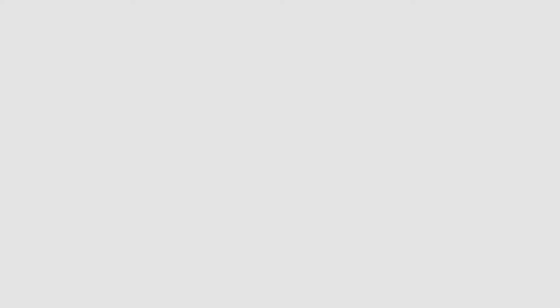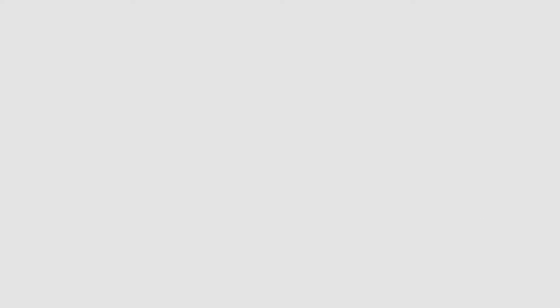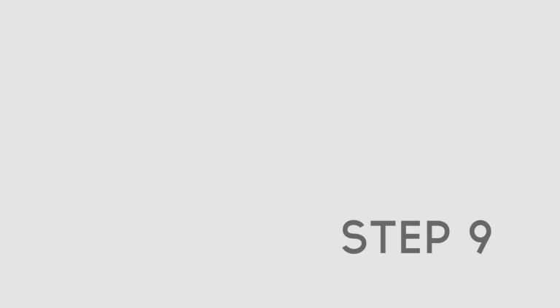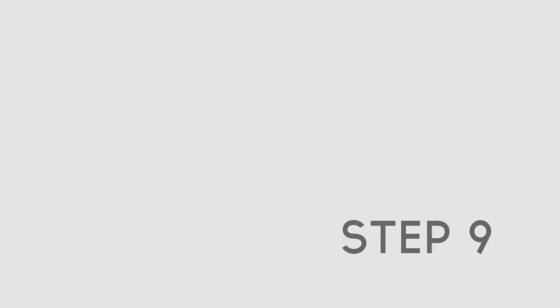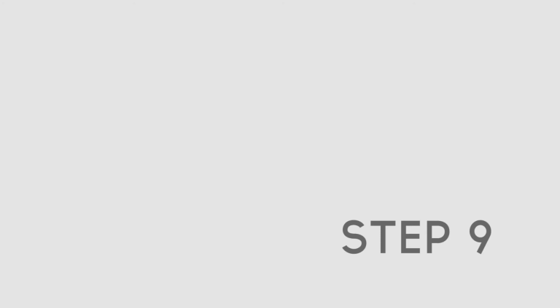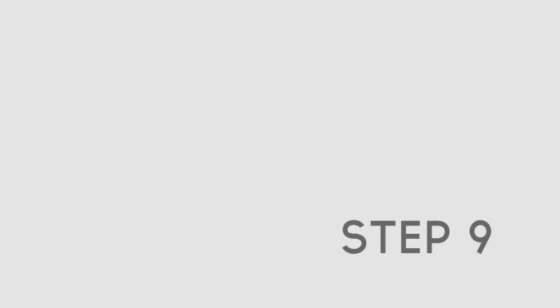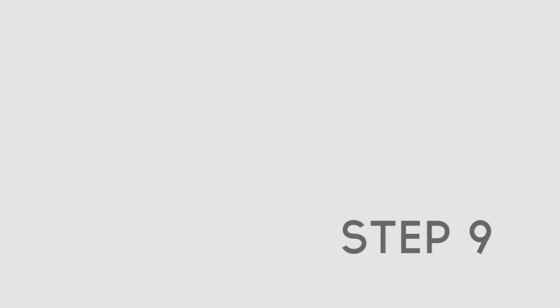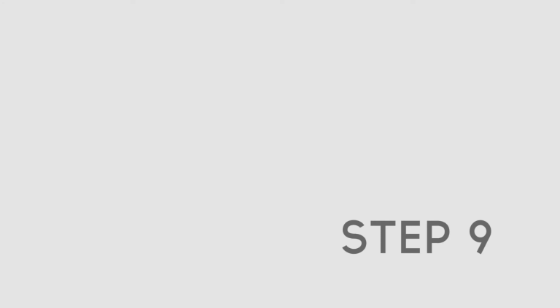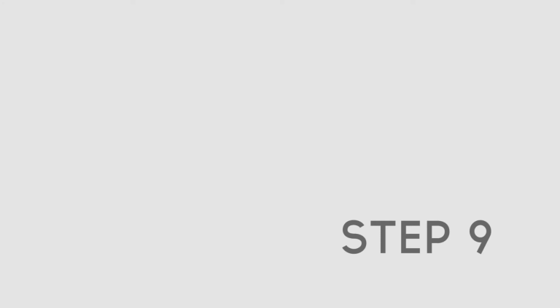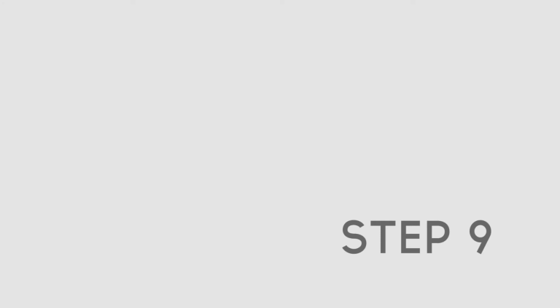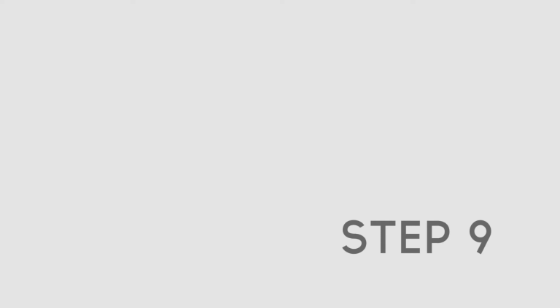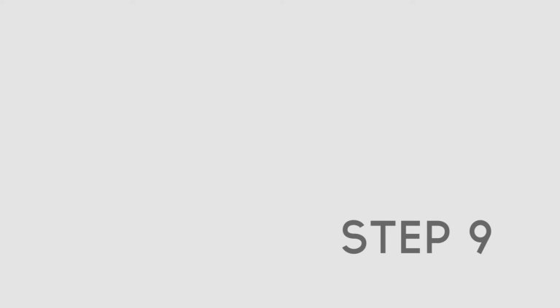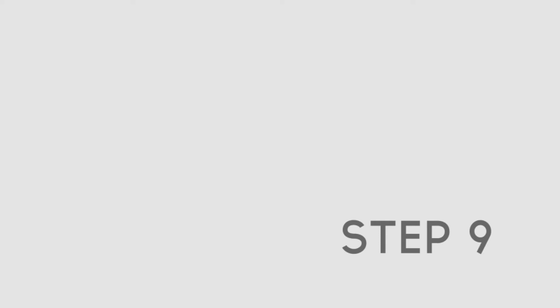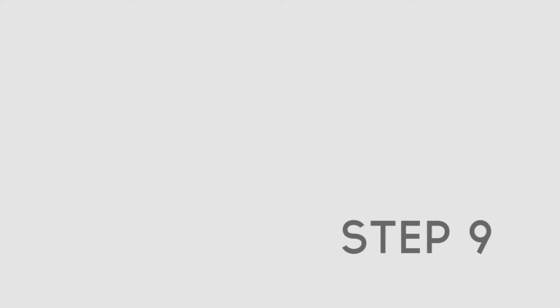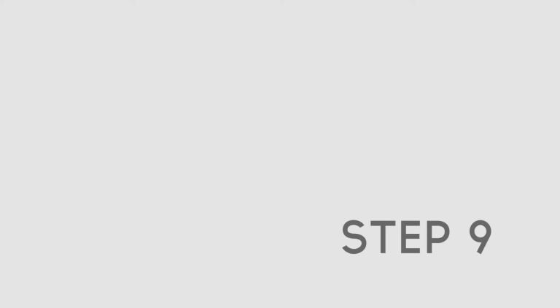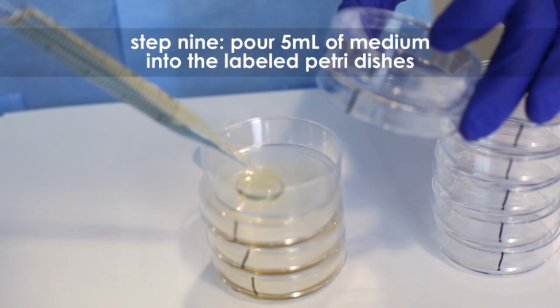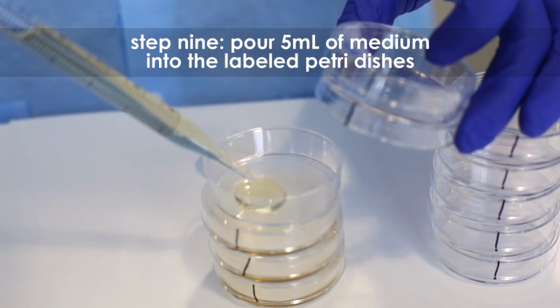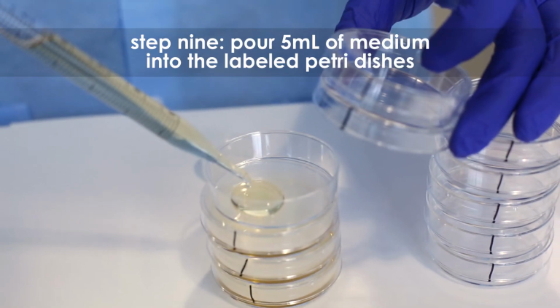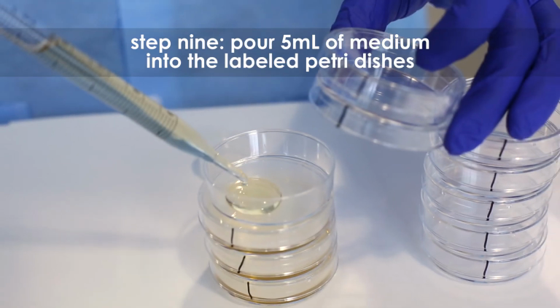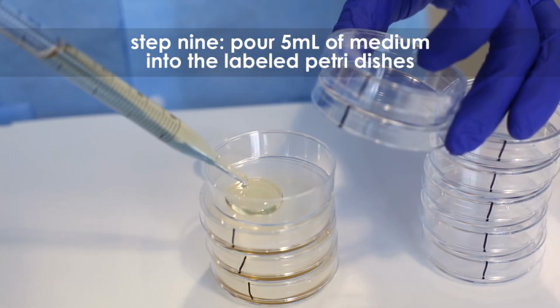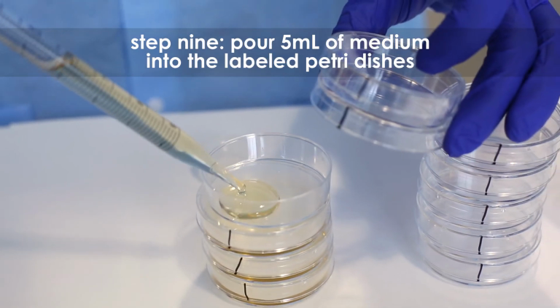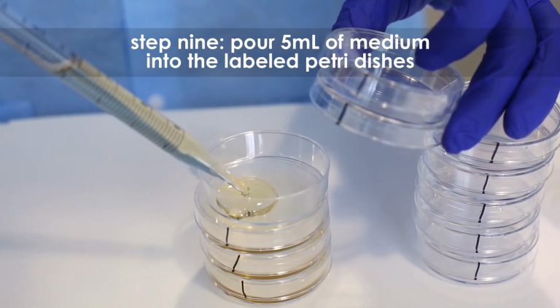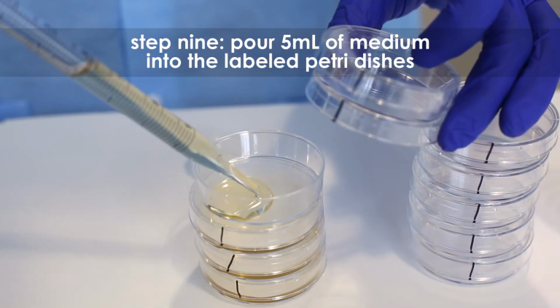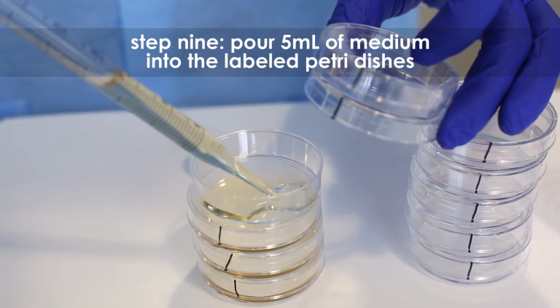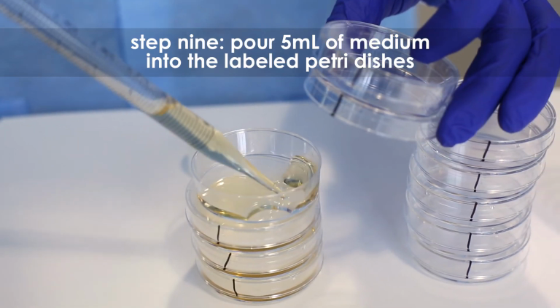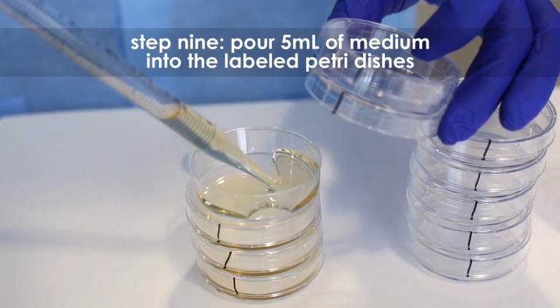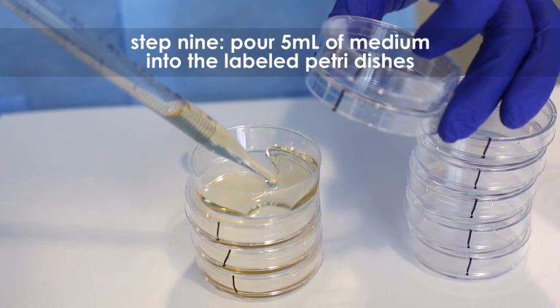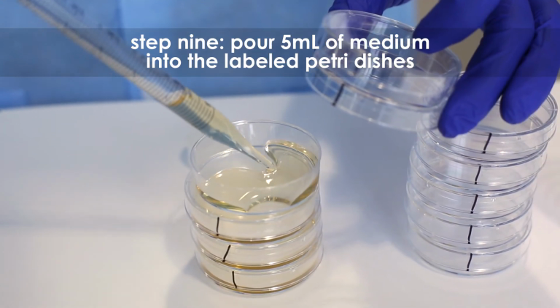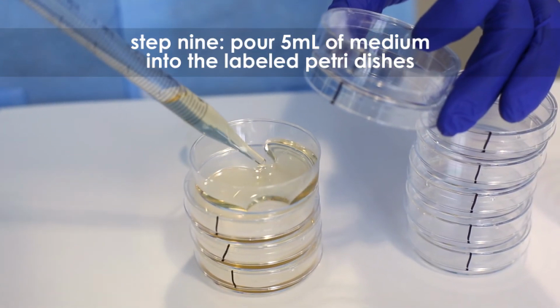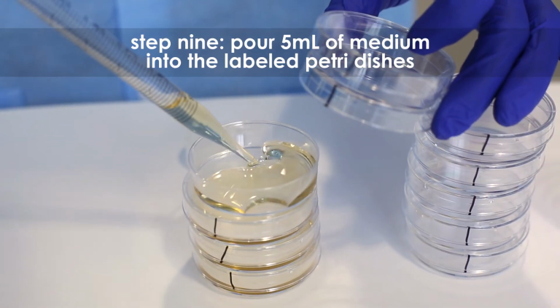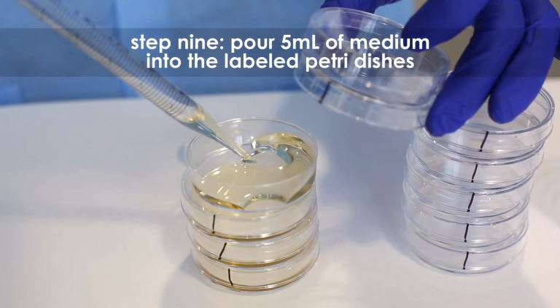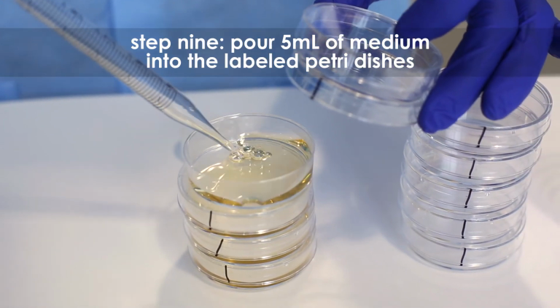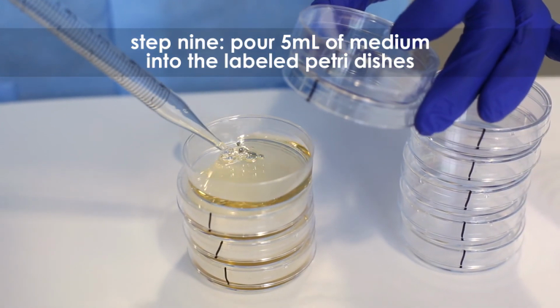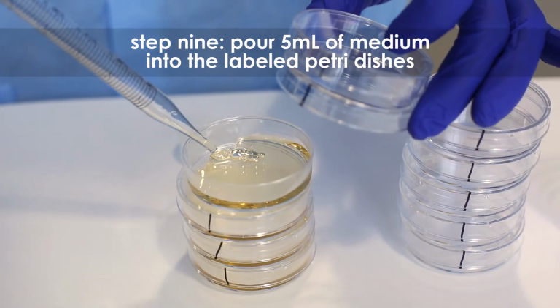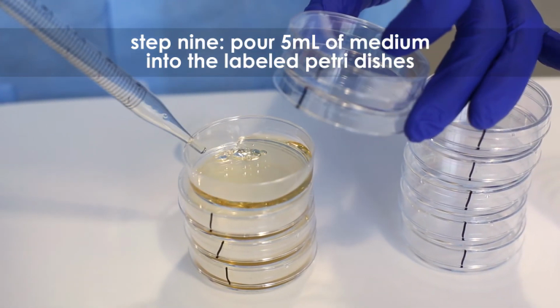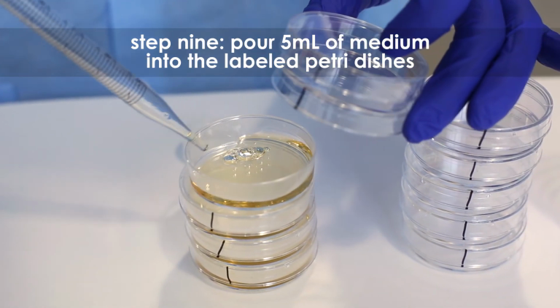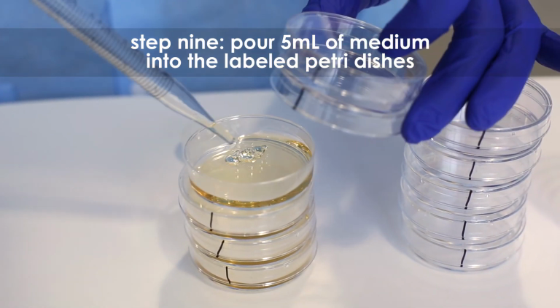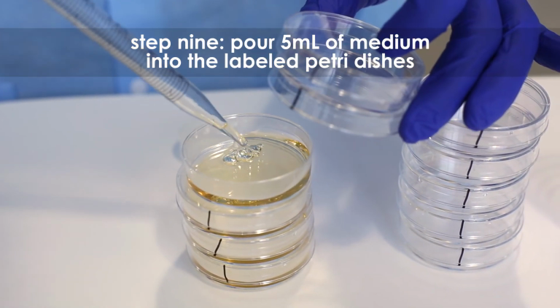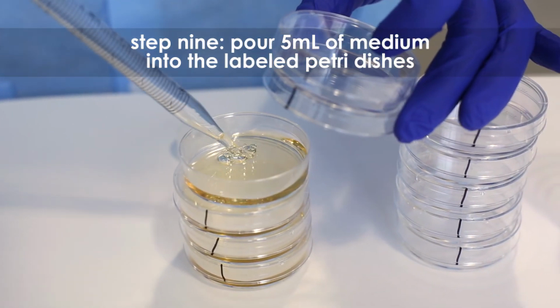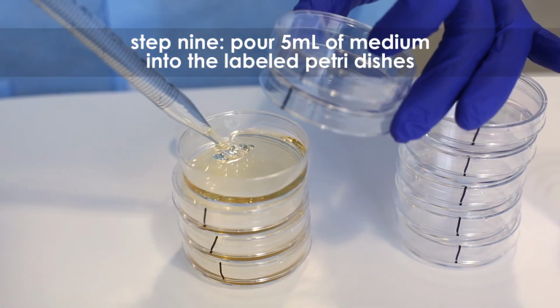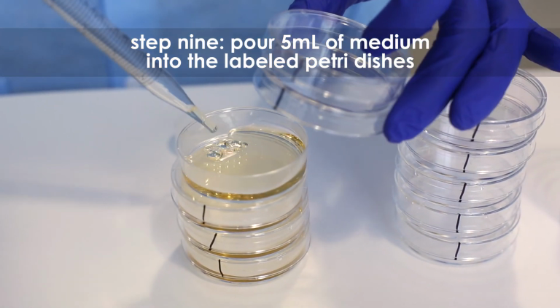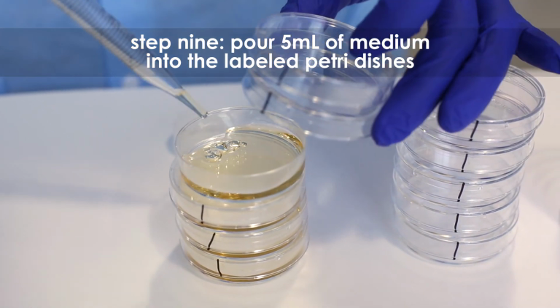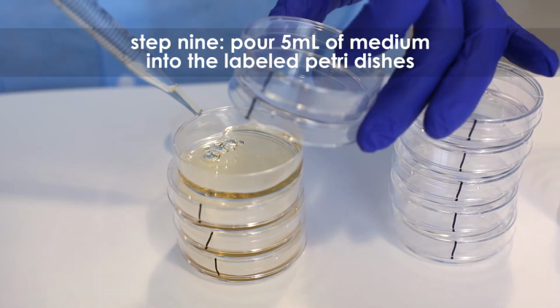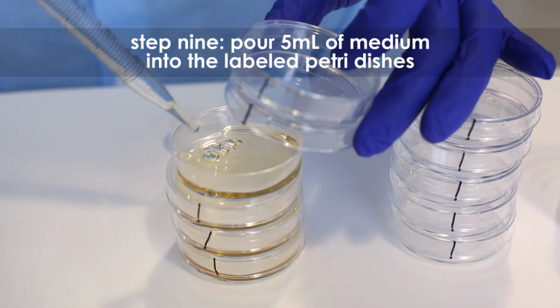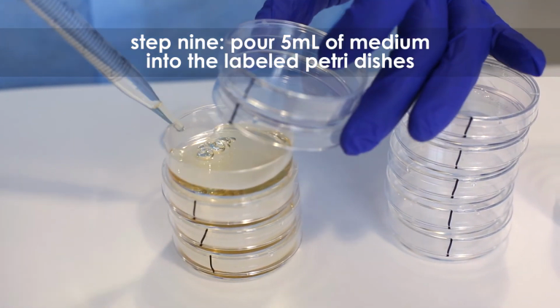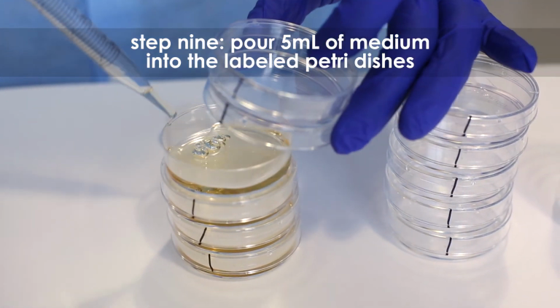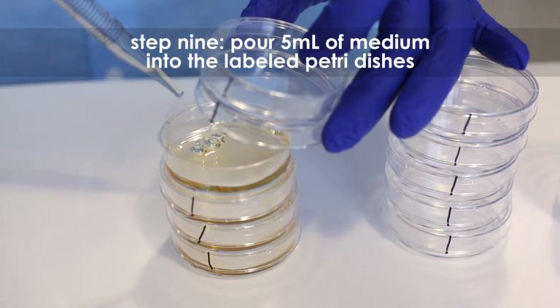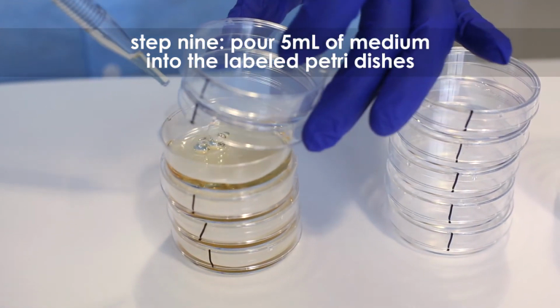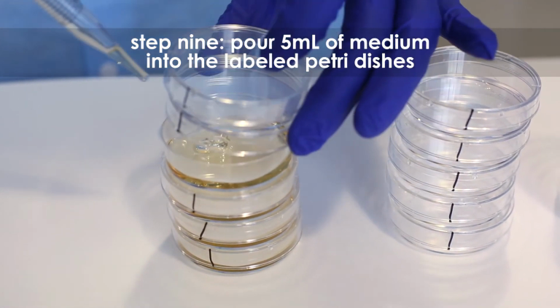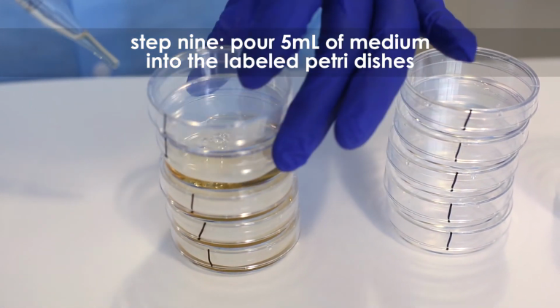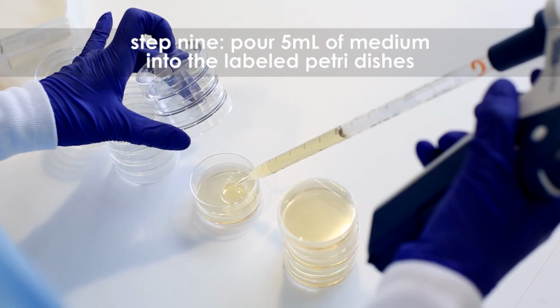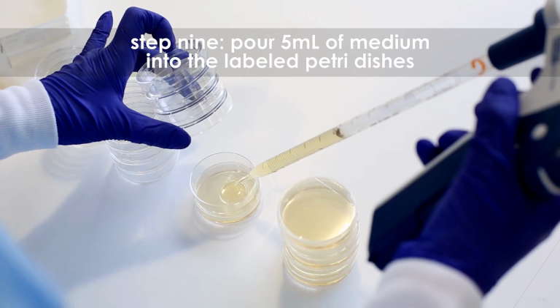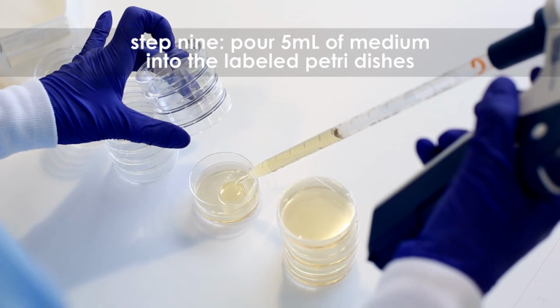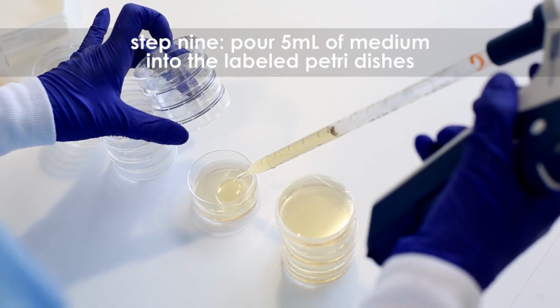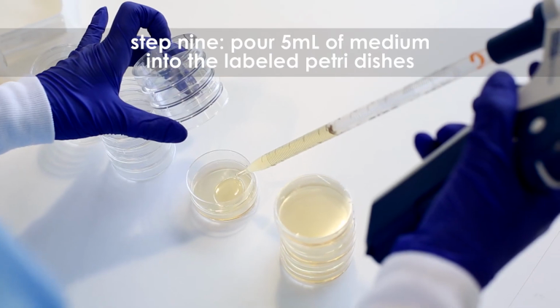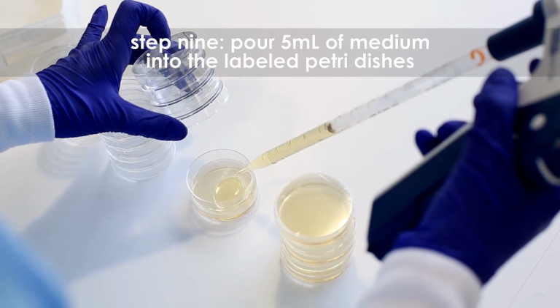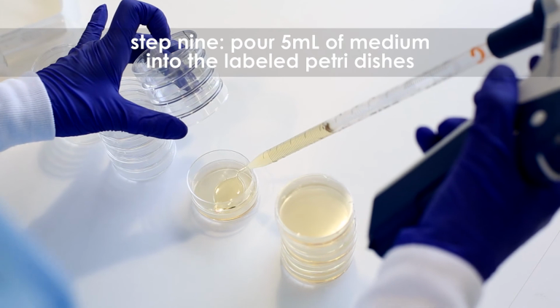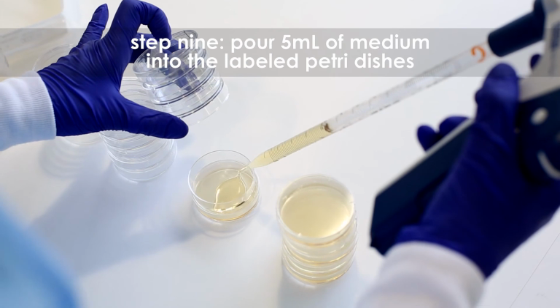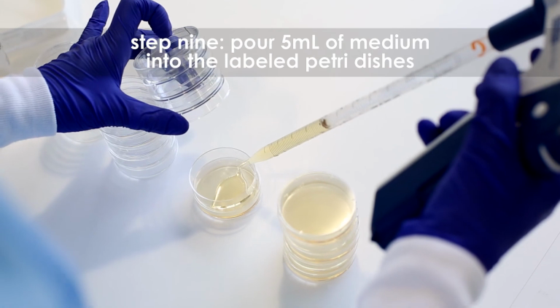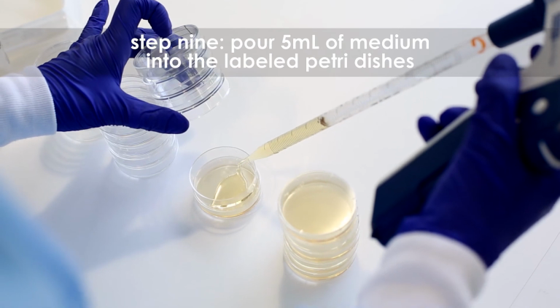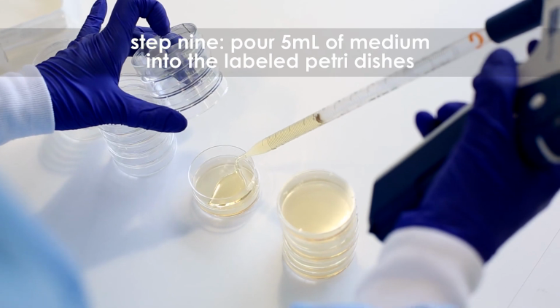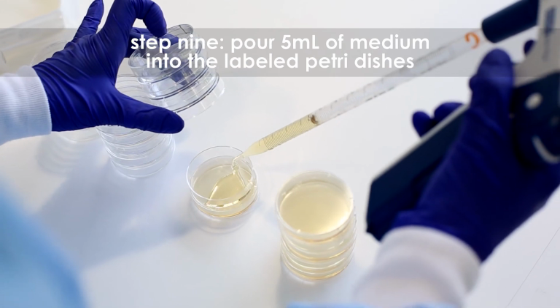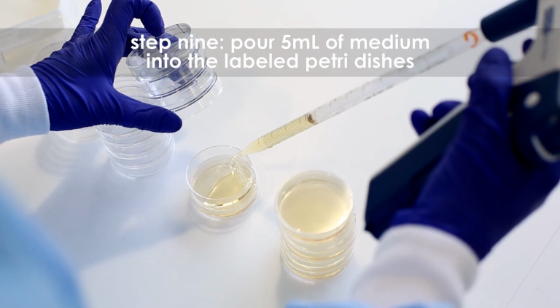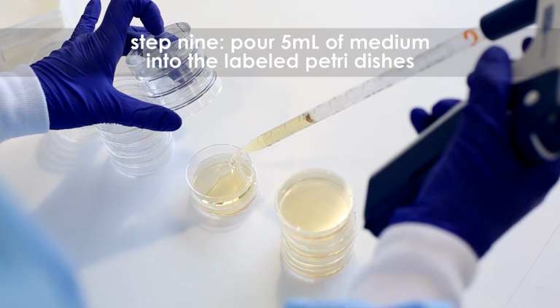Step 9: Using a fresh pipette, pour 5 ml of the medium into labeled petri plates.